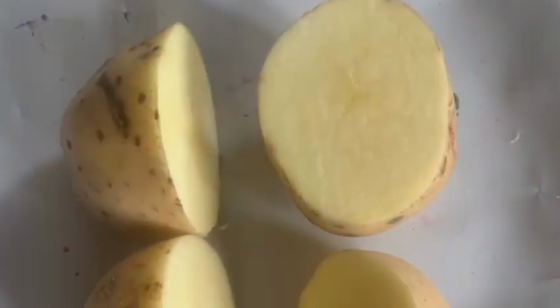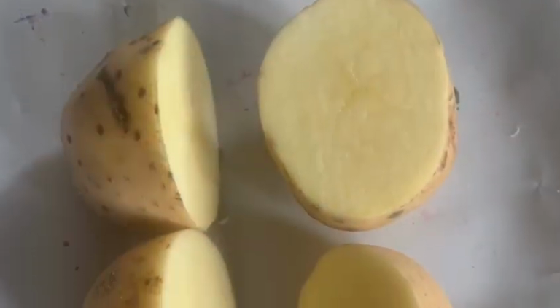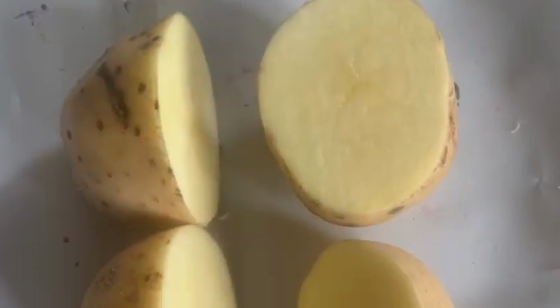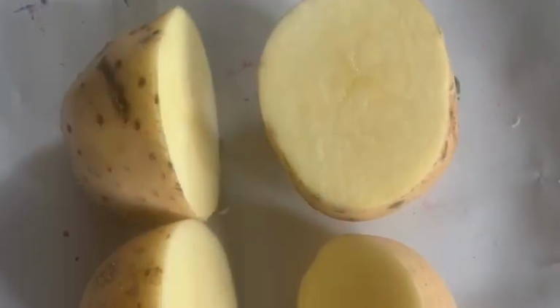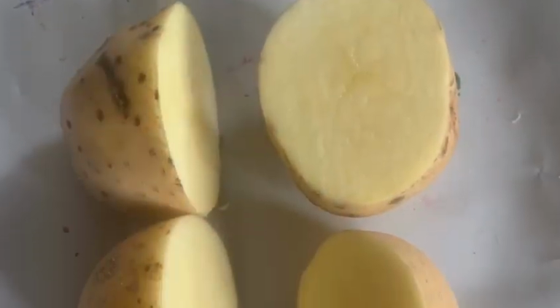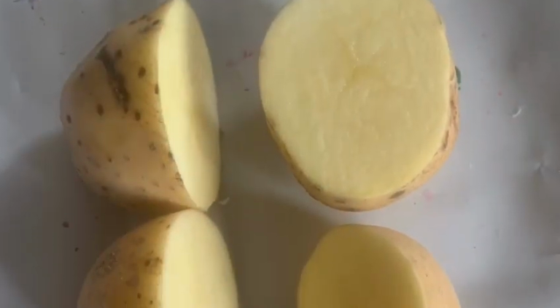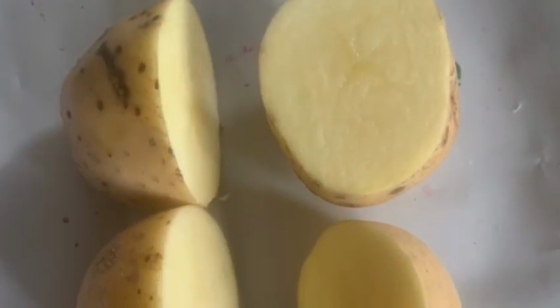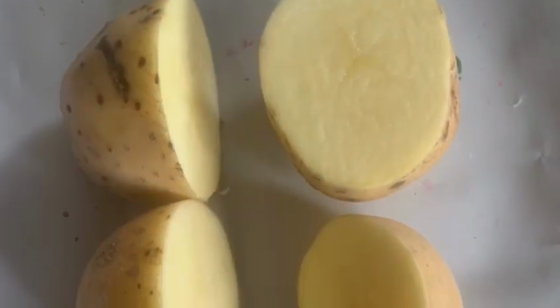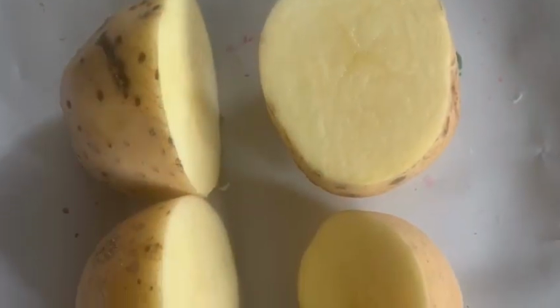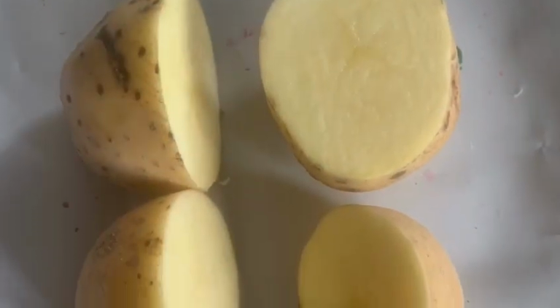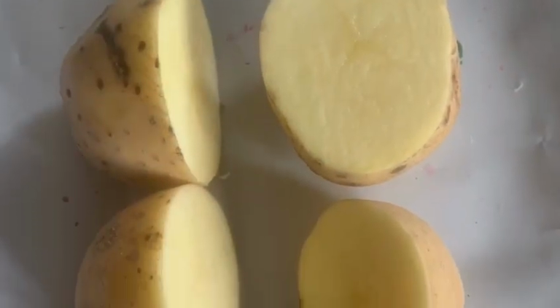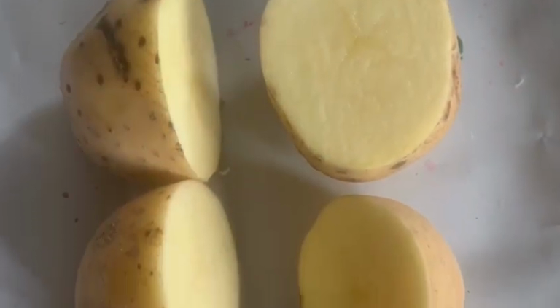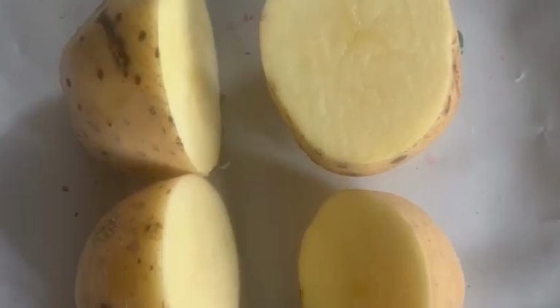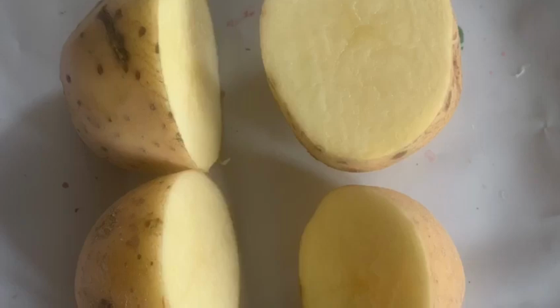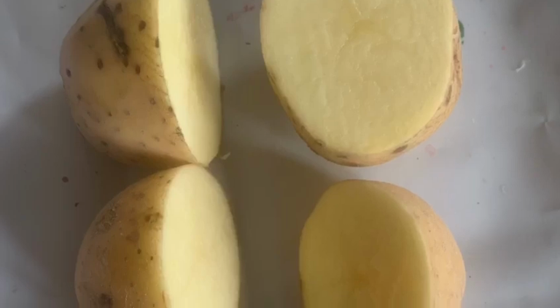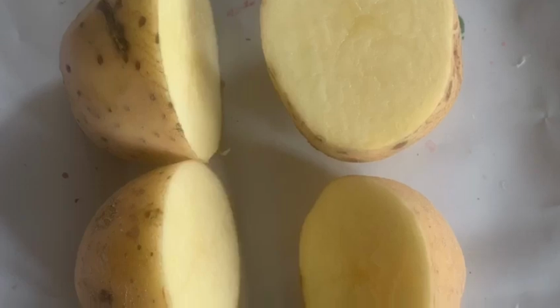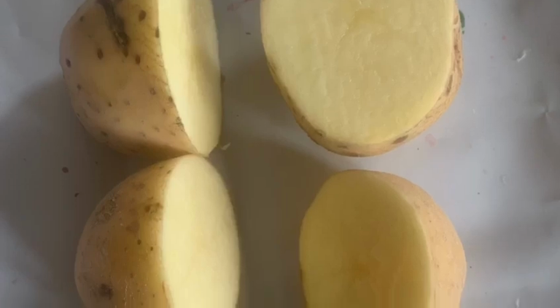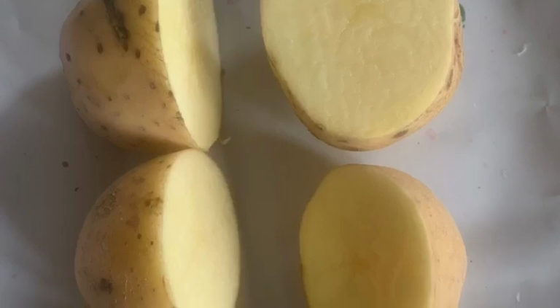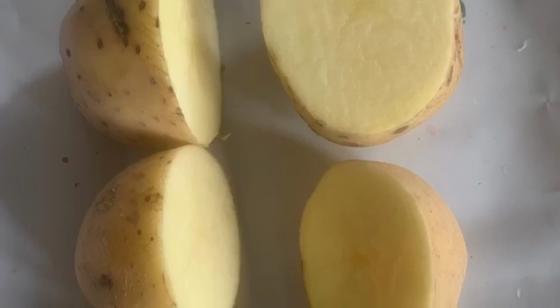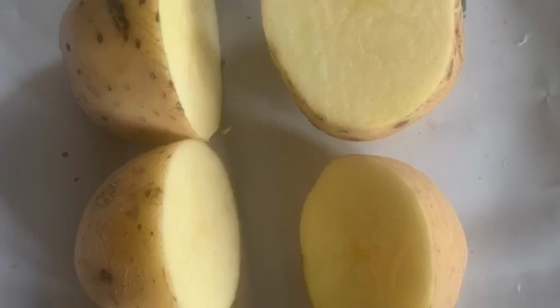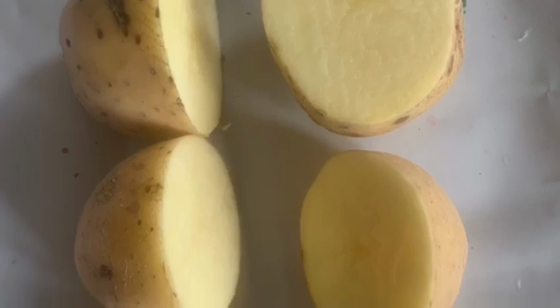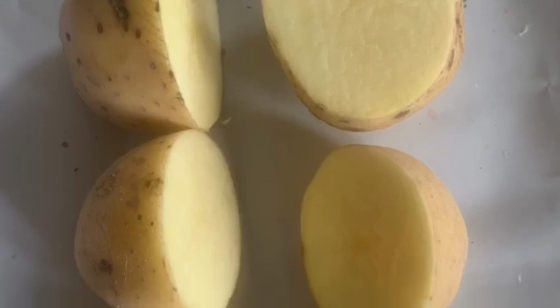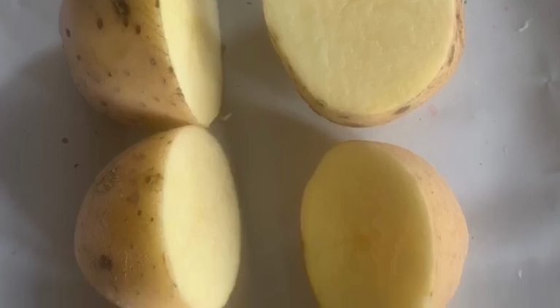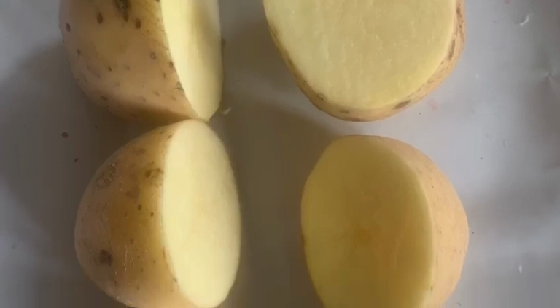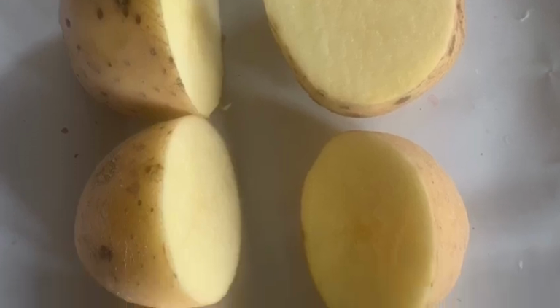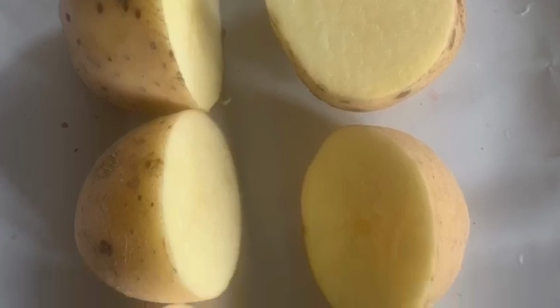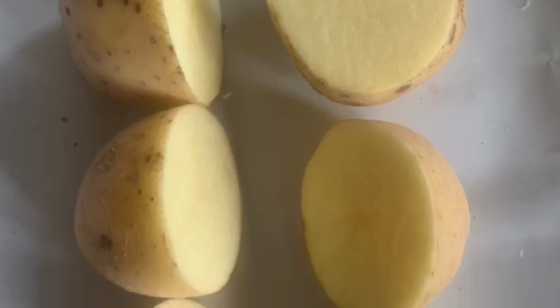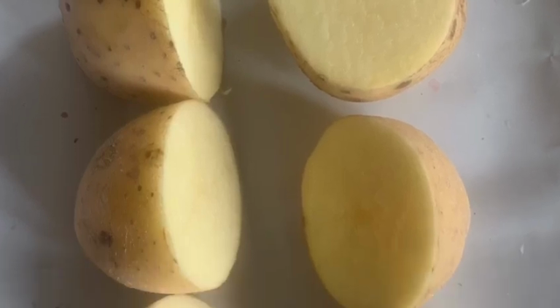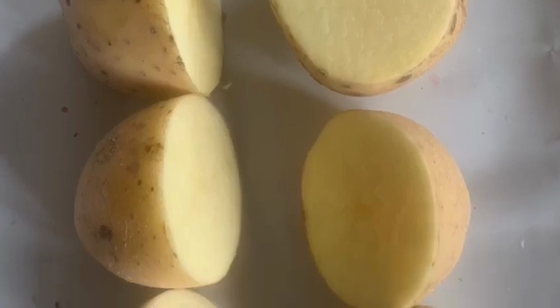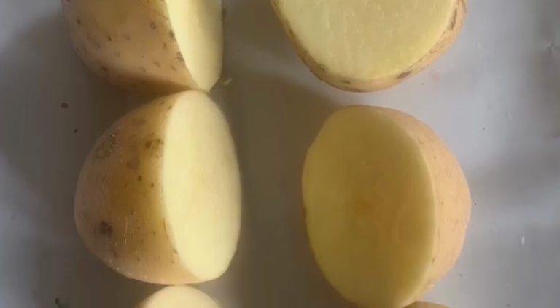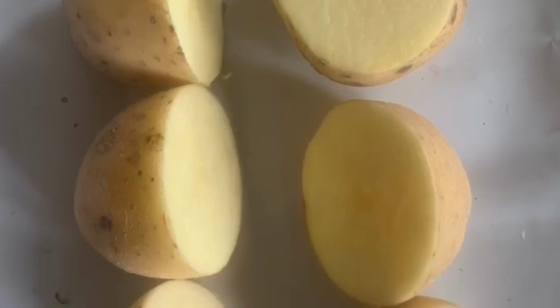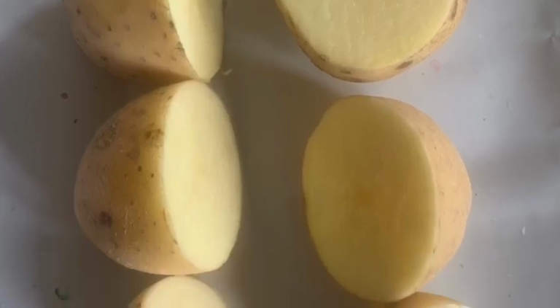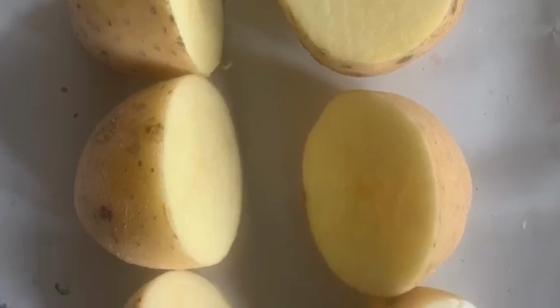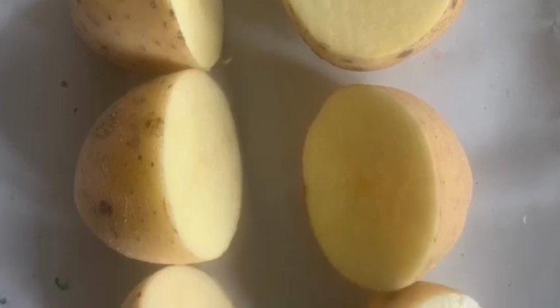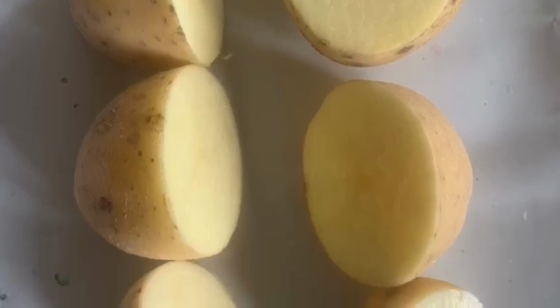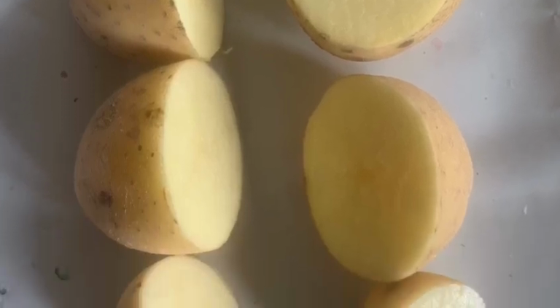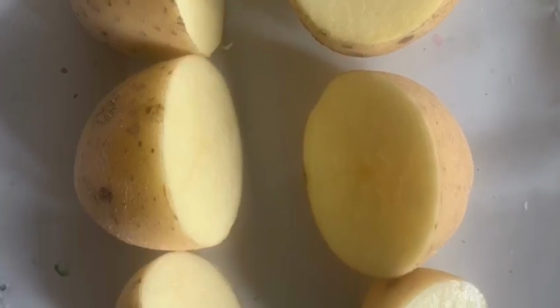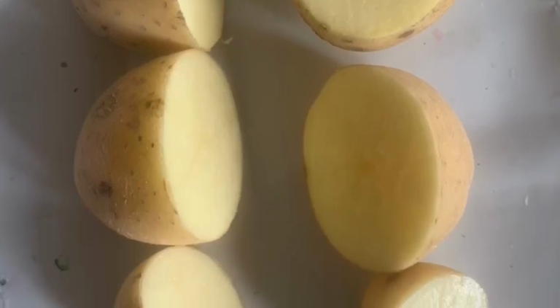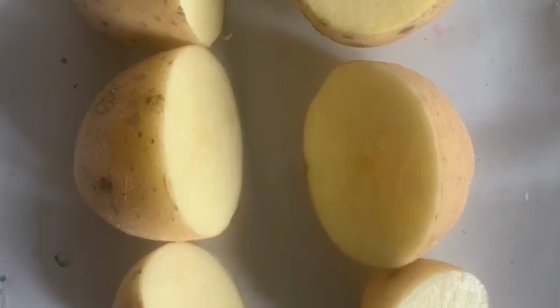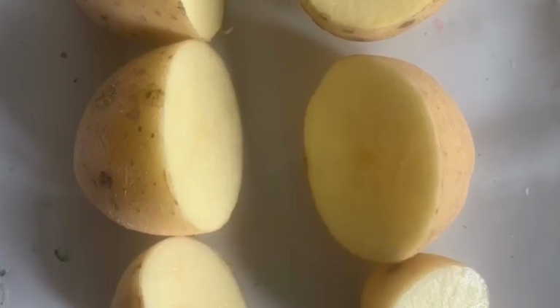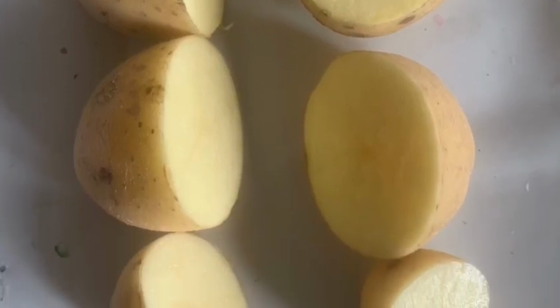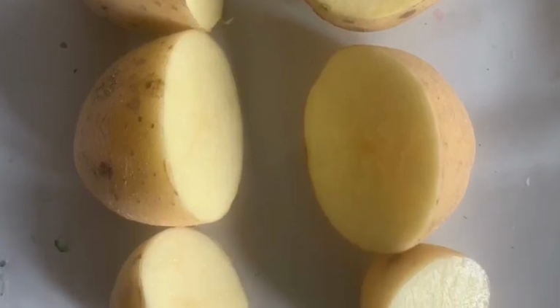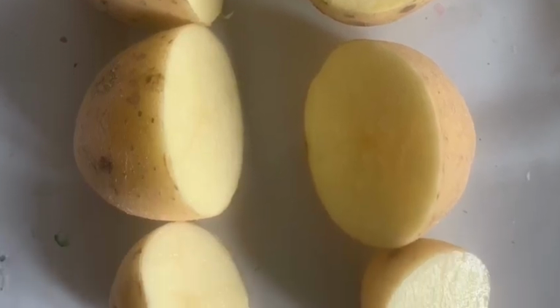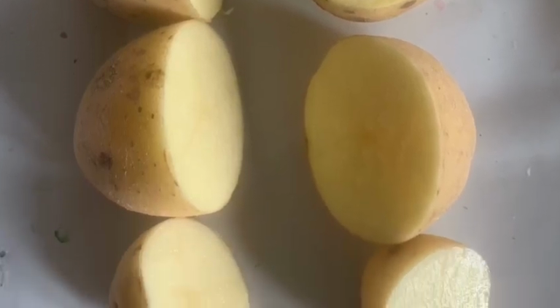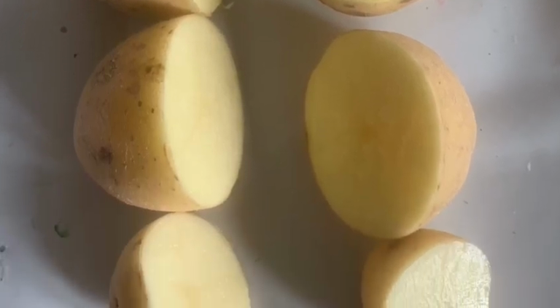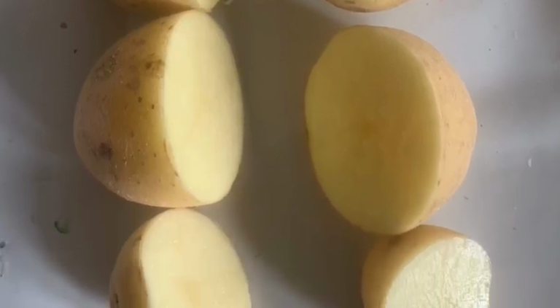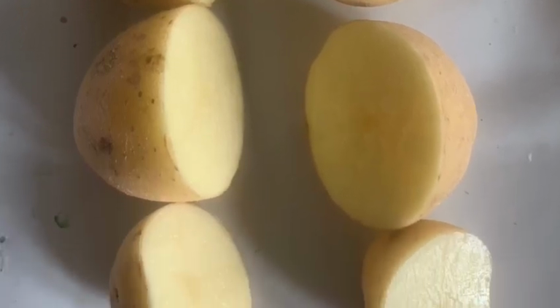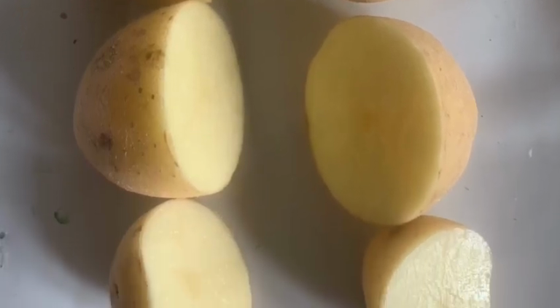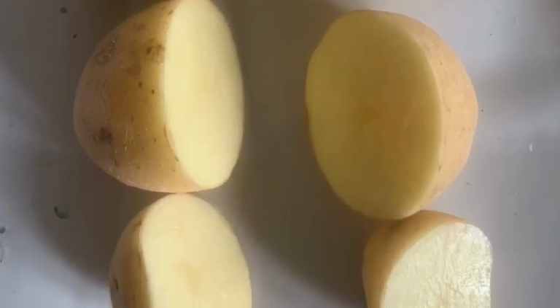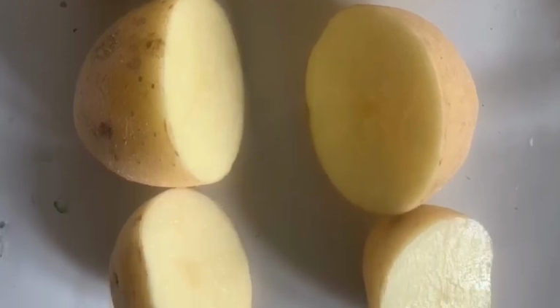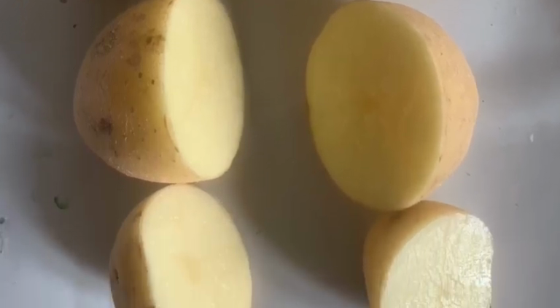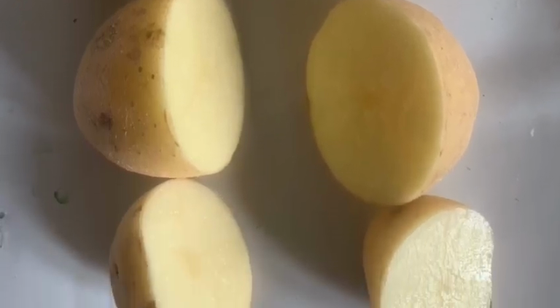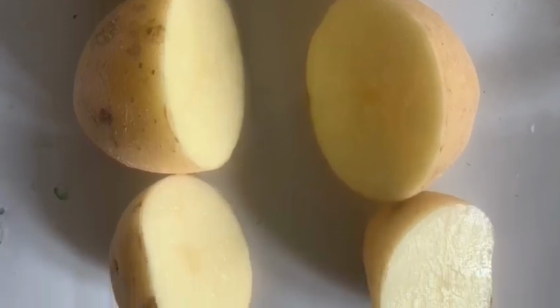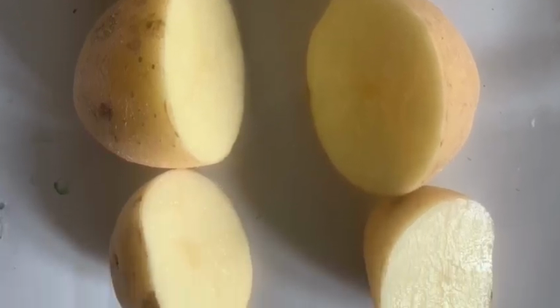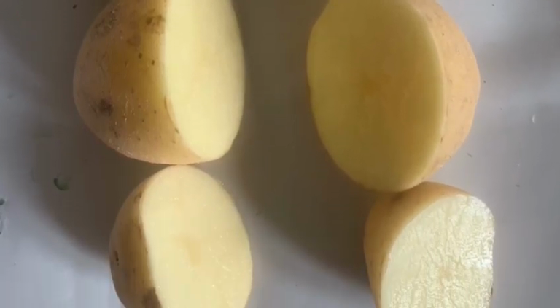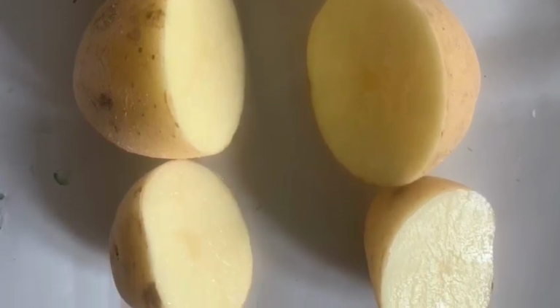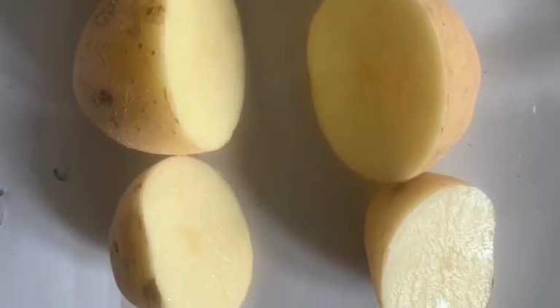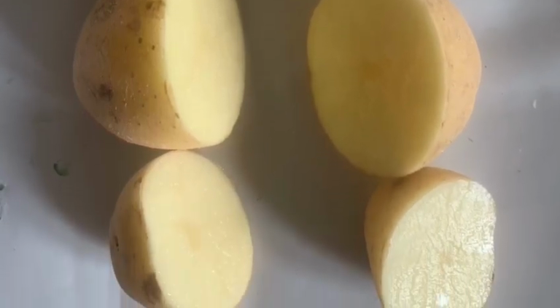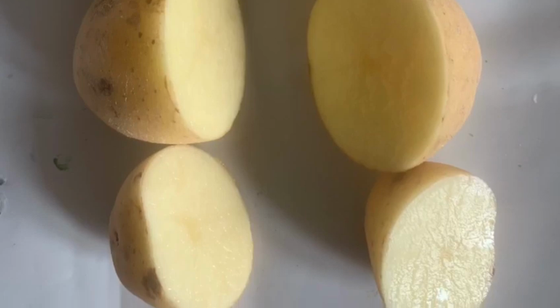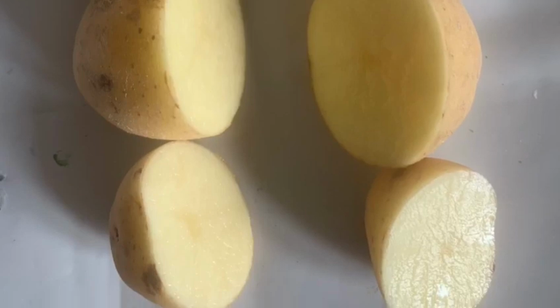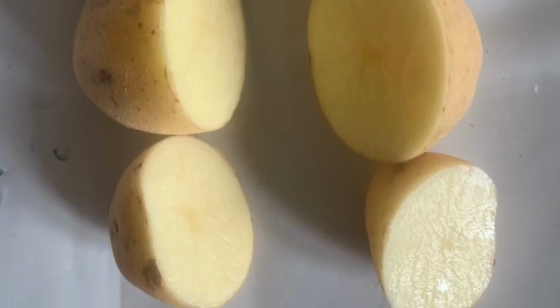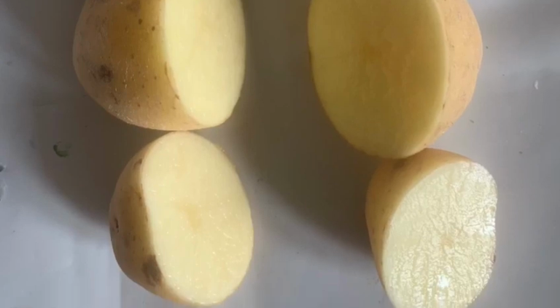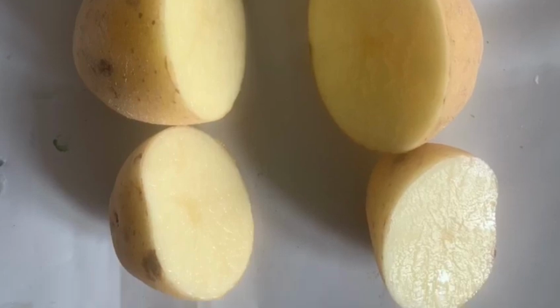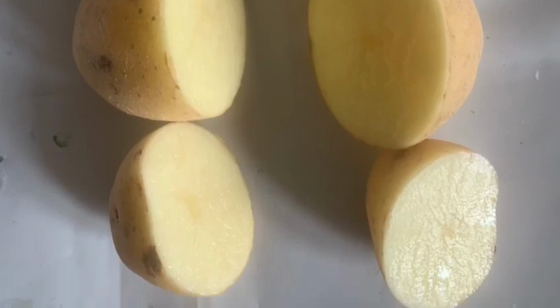I have decided to use three potatoes — one big one, one medium sized one and one small one — and I've cut them in half.